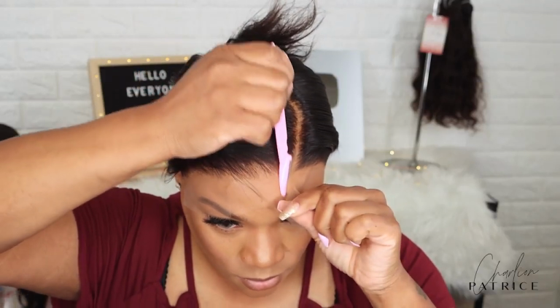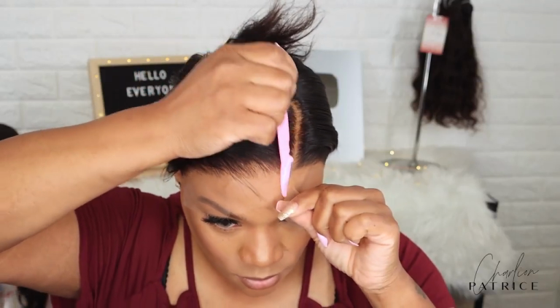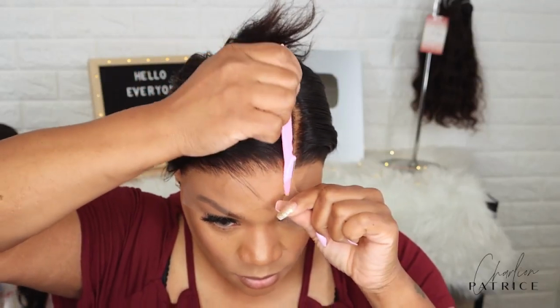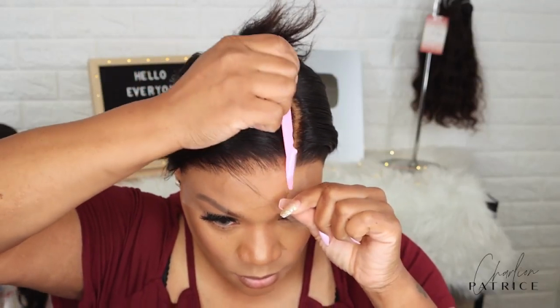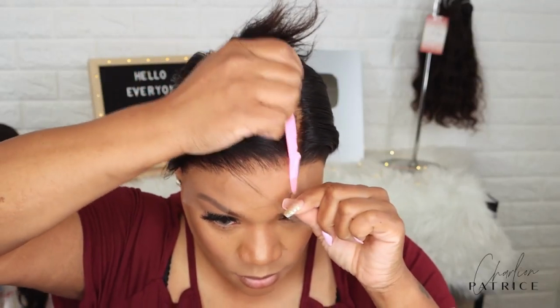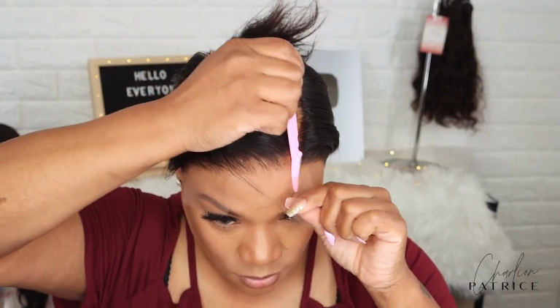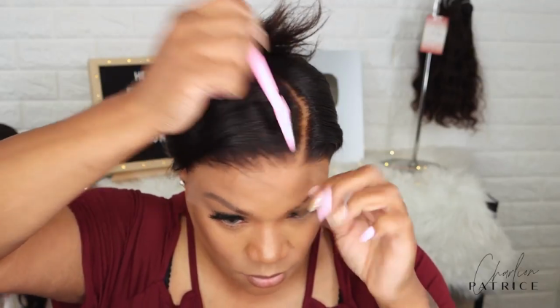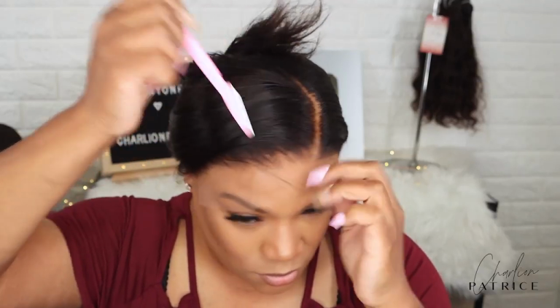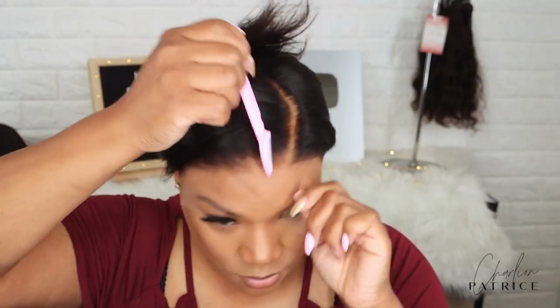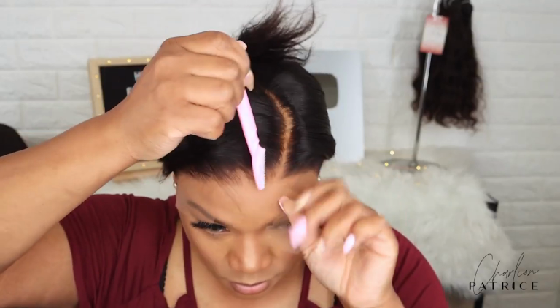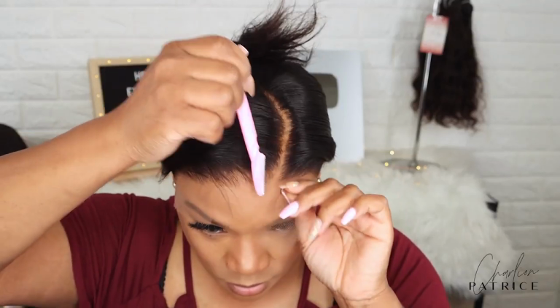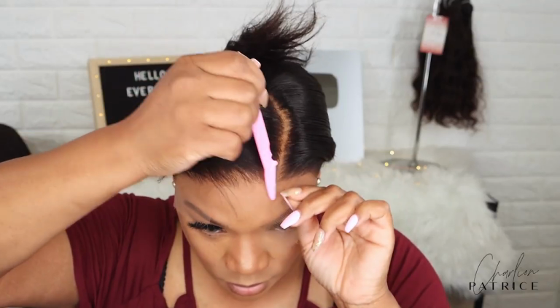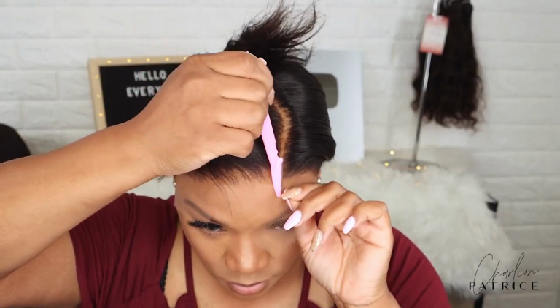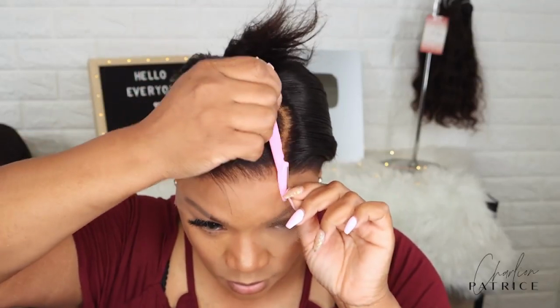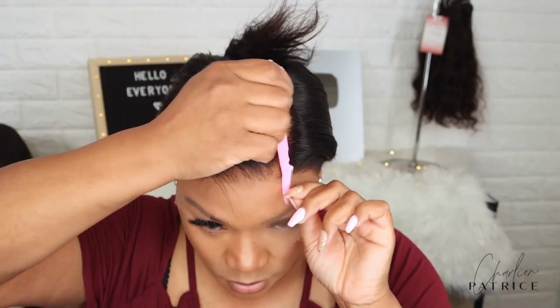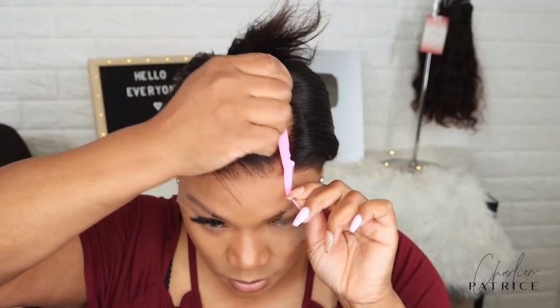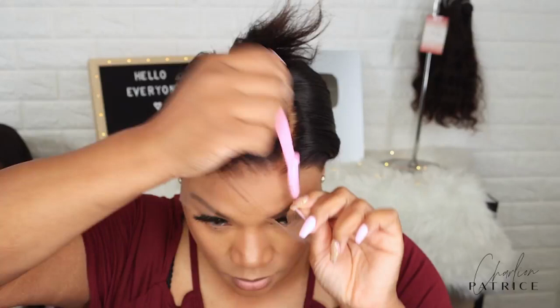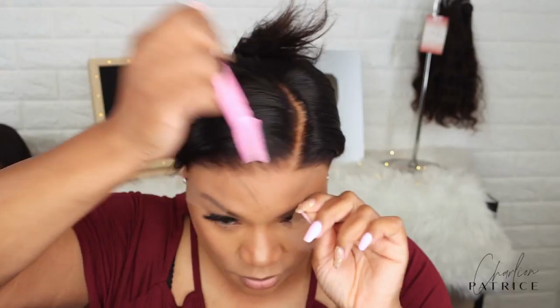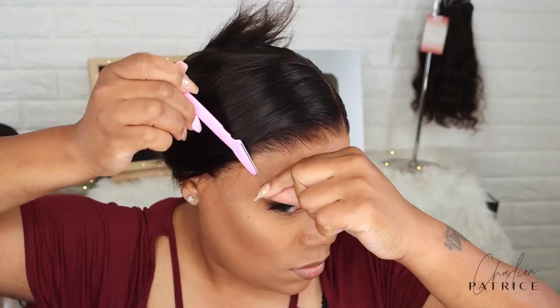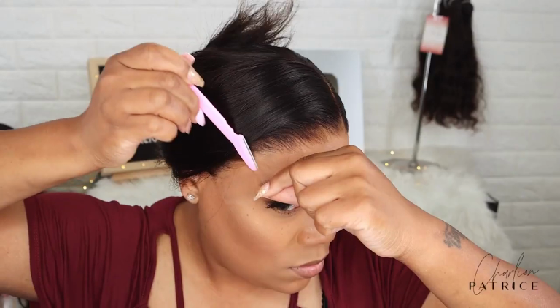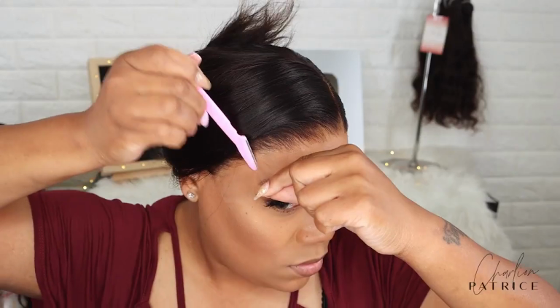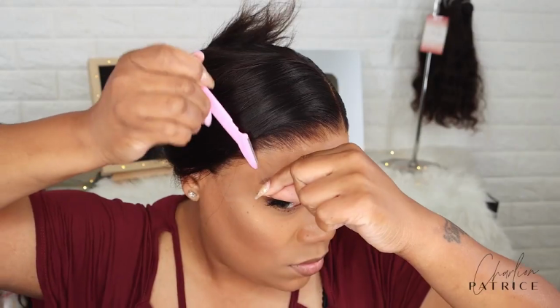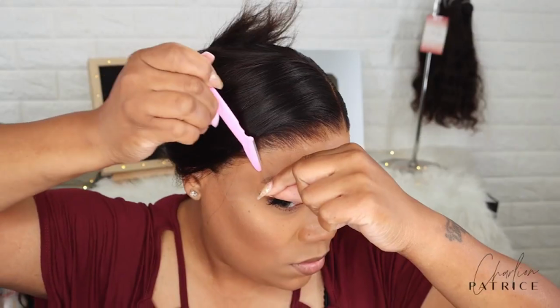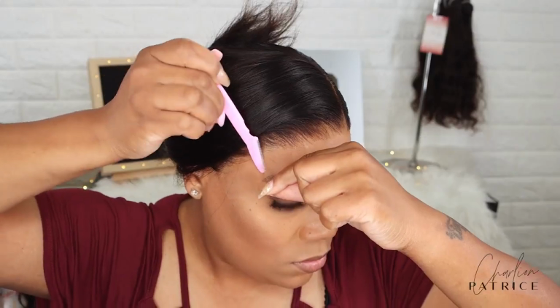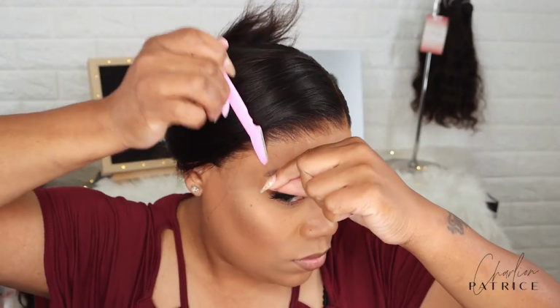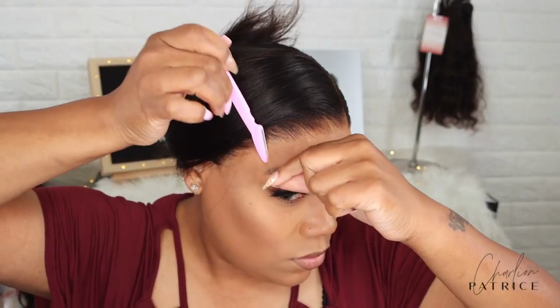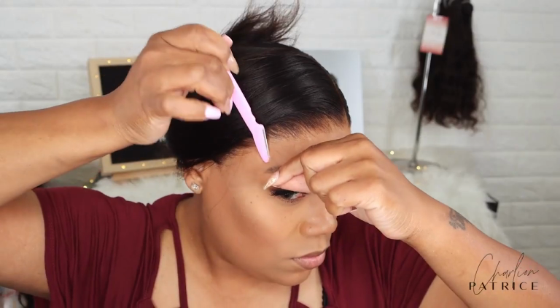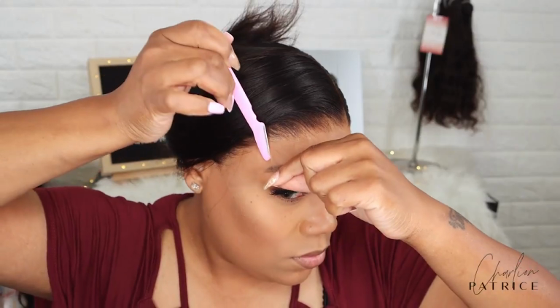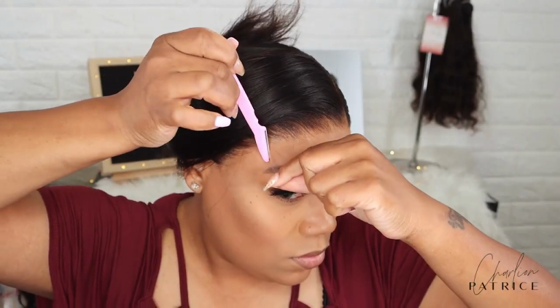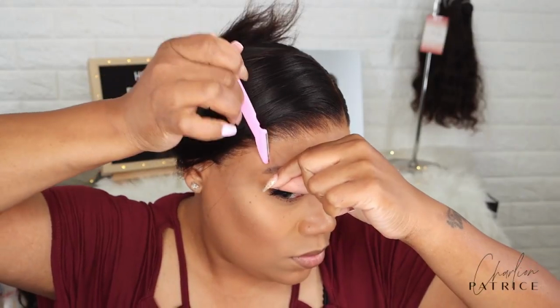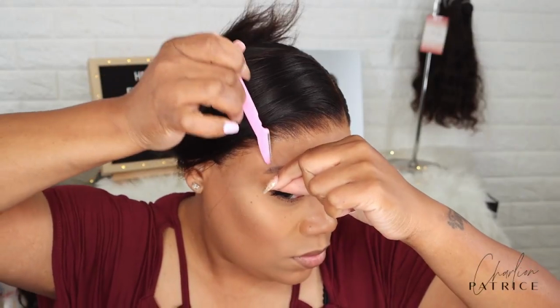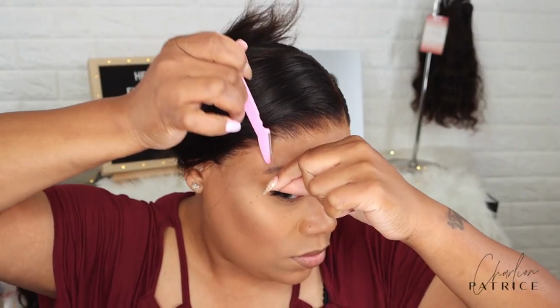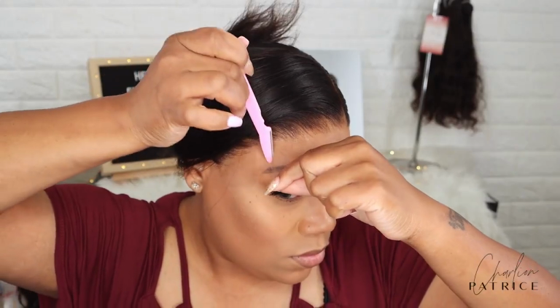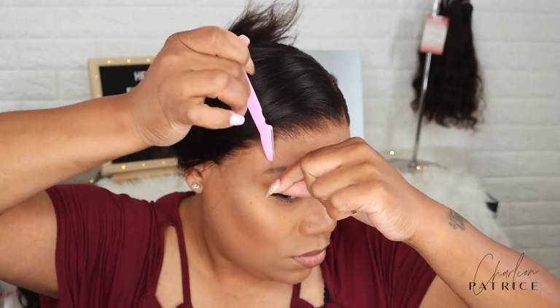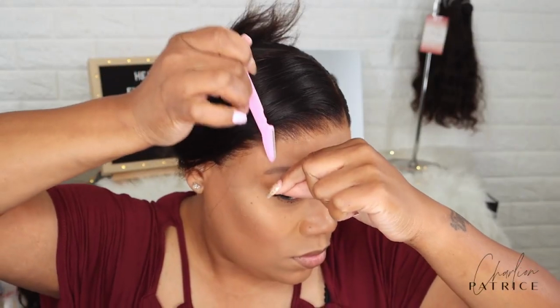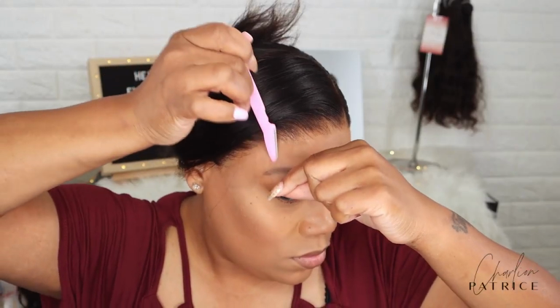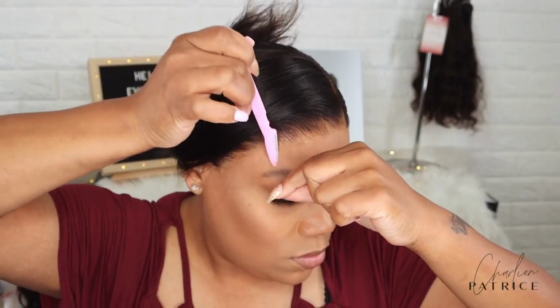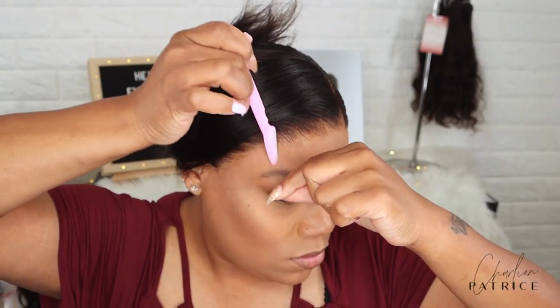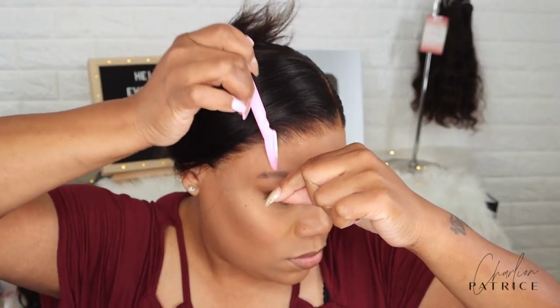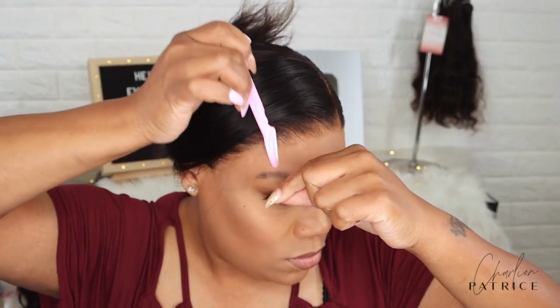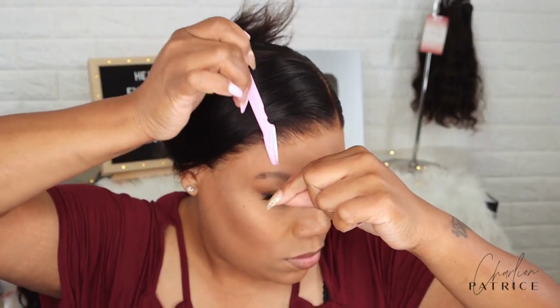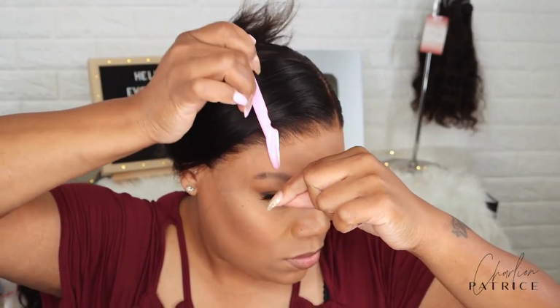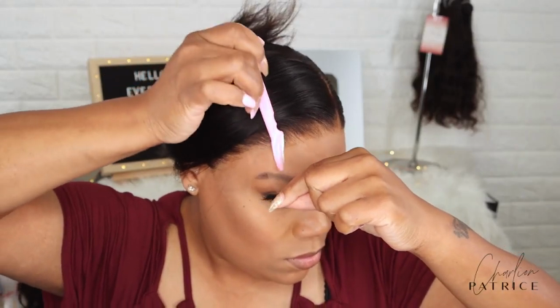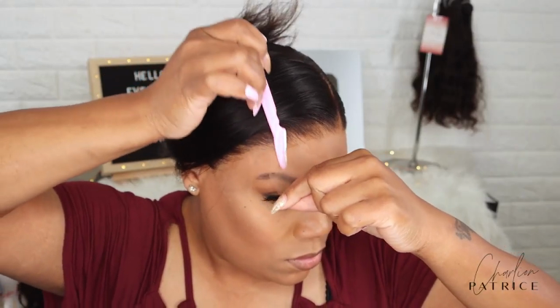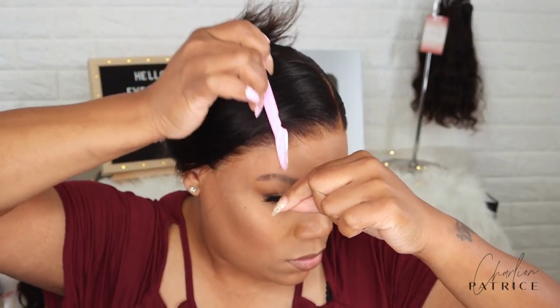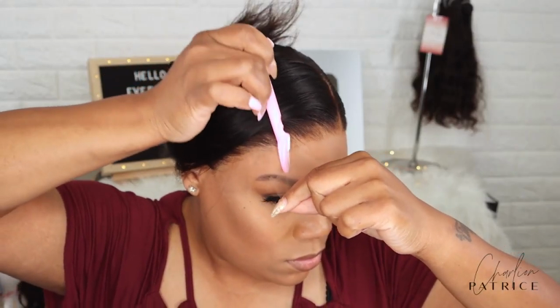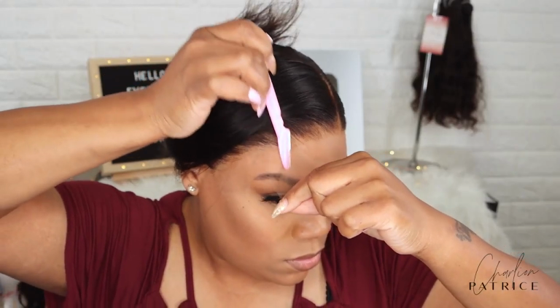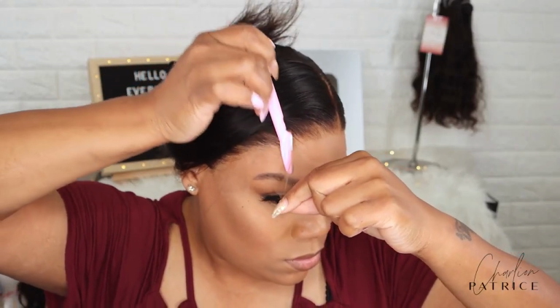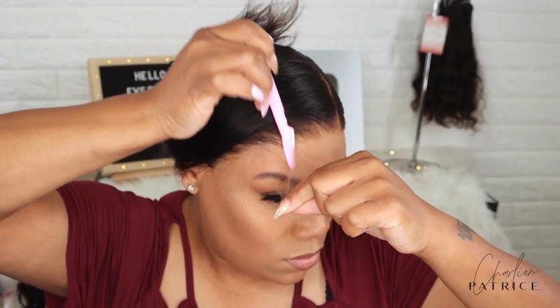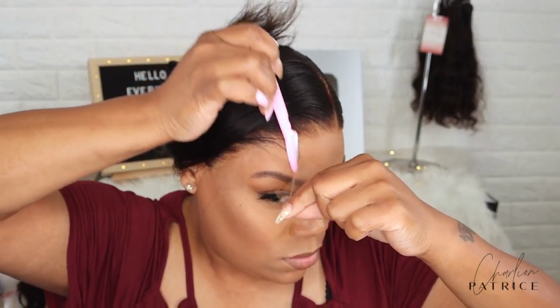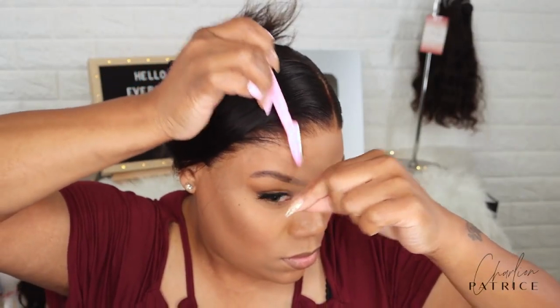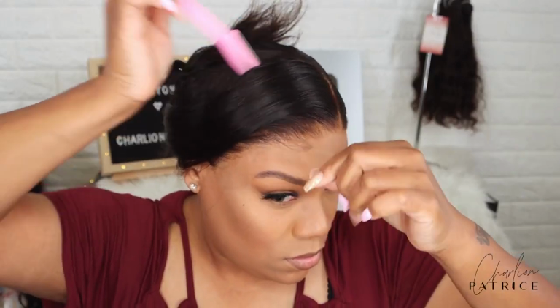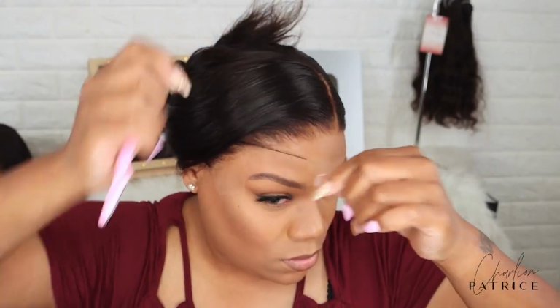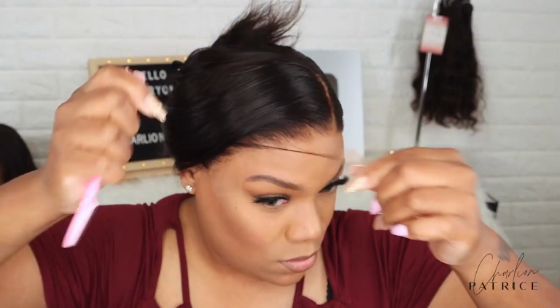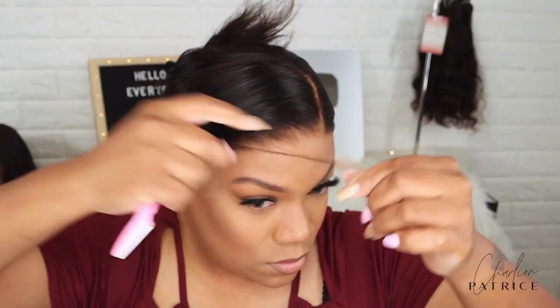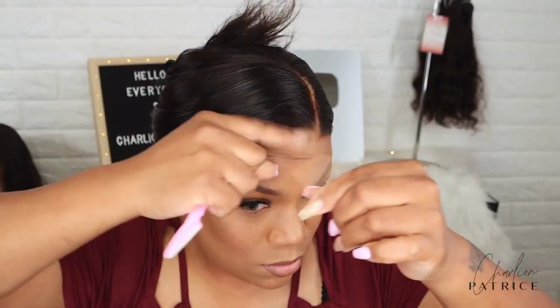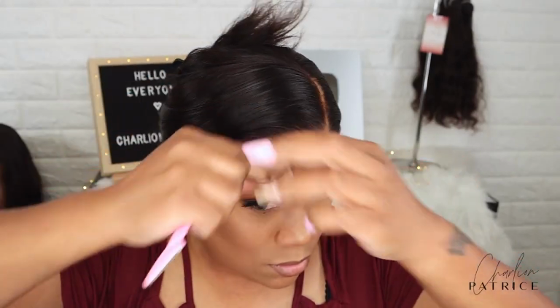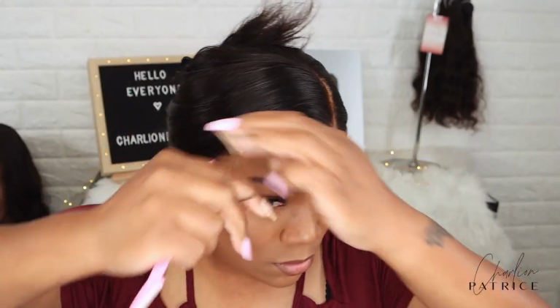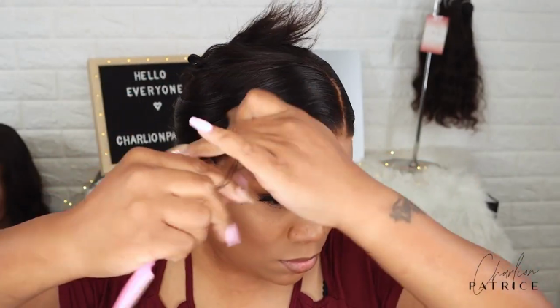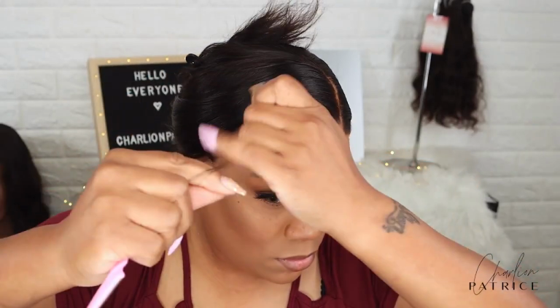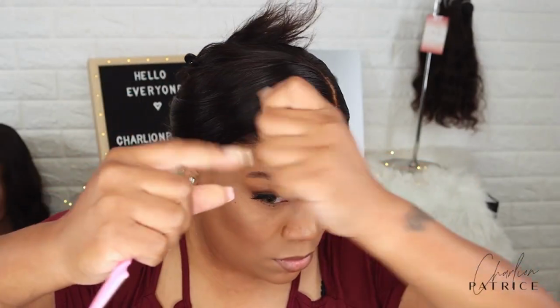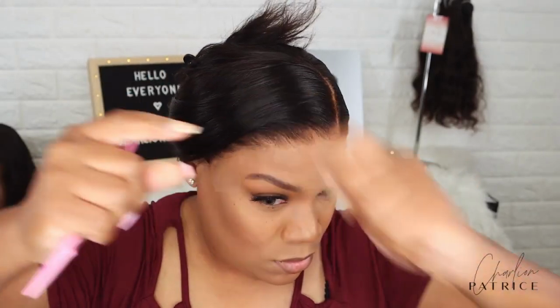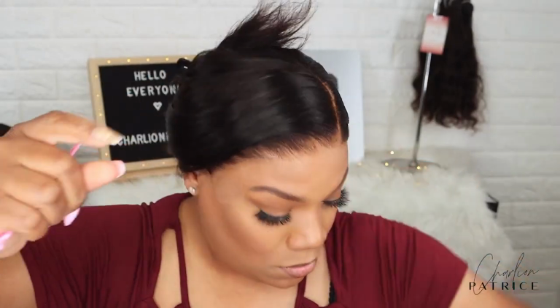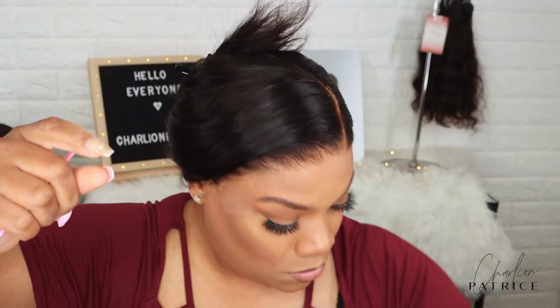Now I'm cutting my lace using my eyebrow razor, and then after that I'm adding in a few curls.